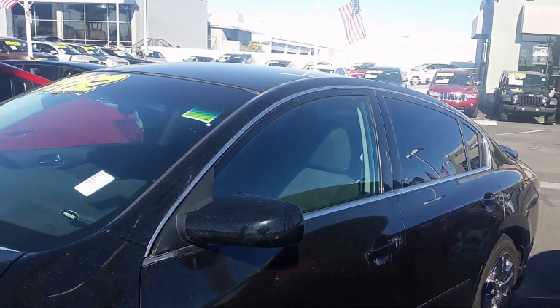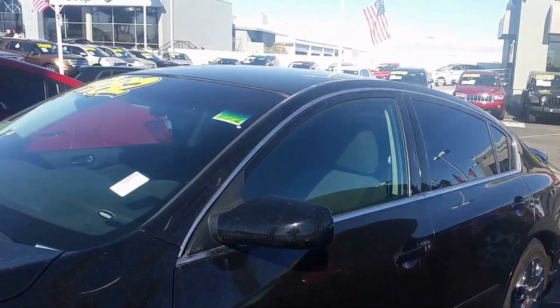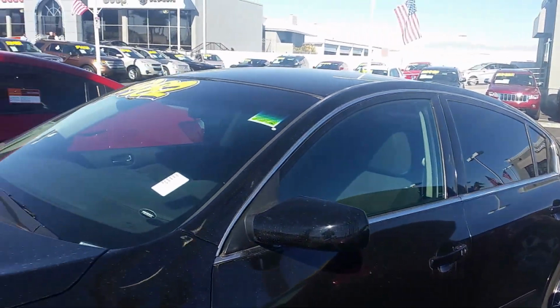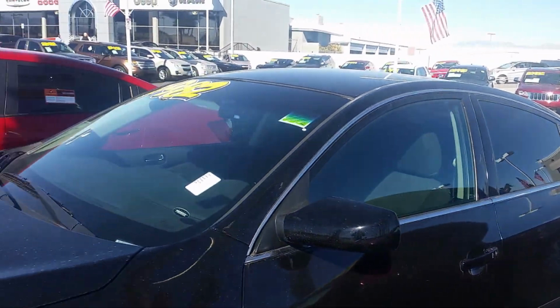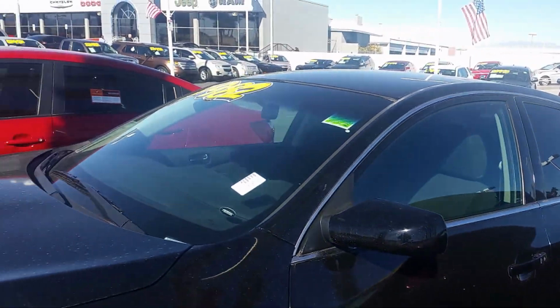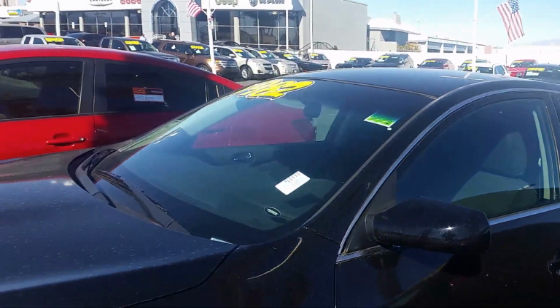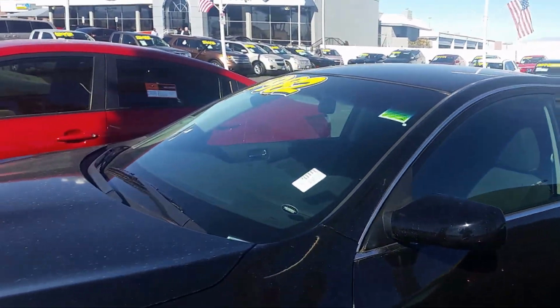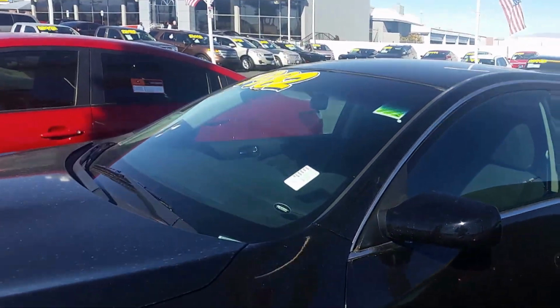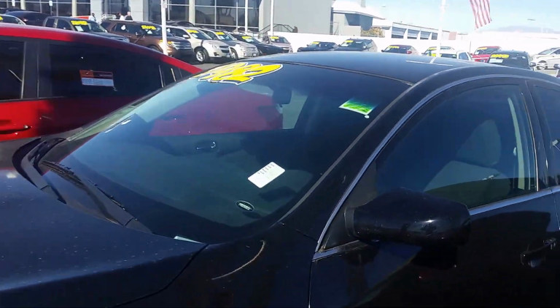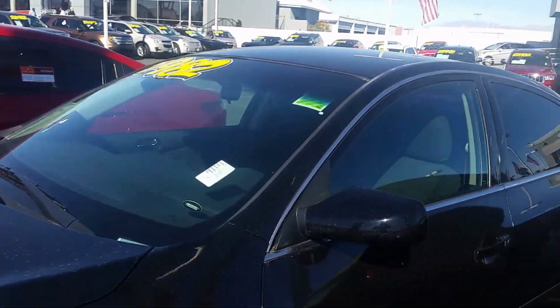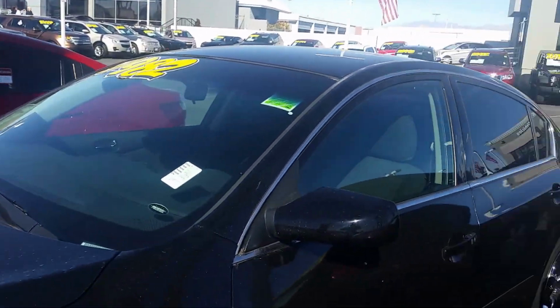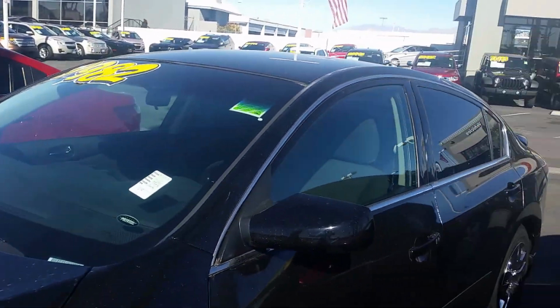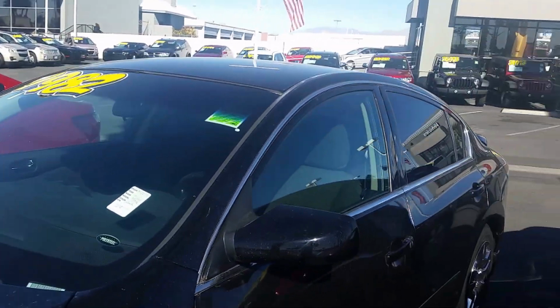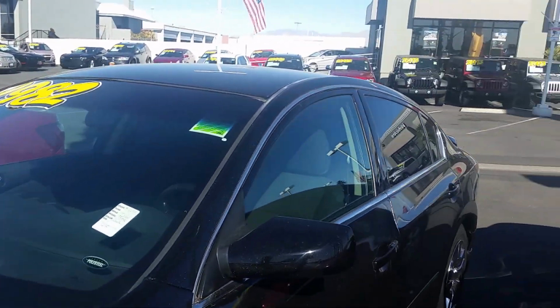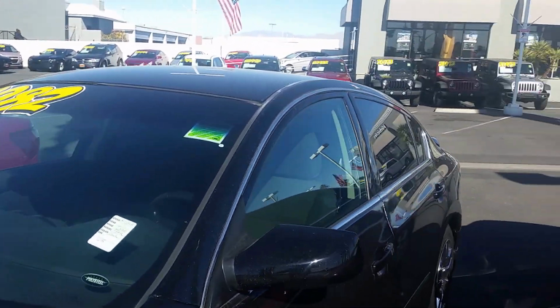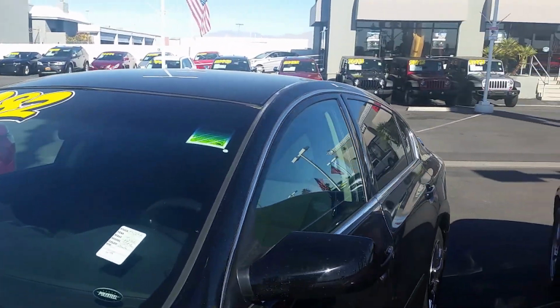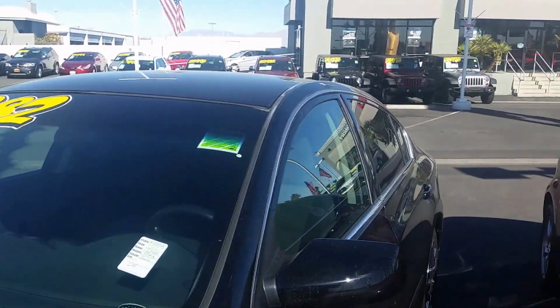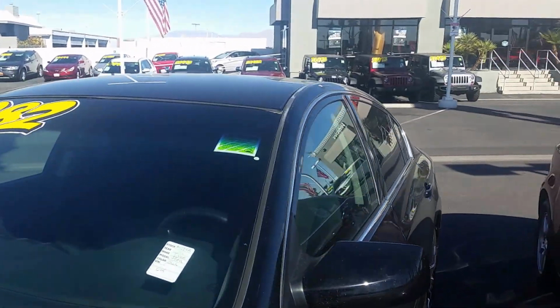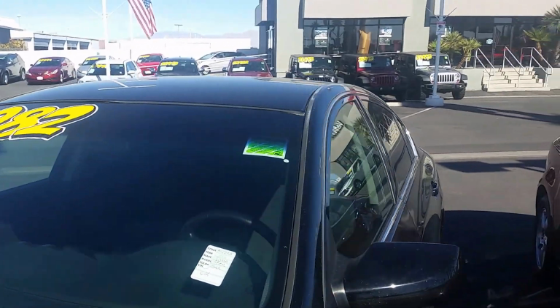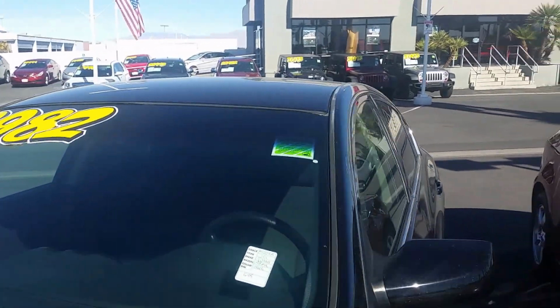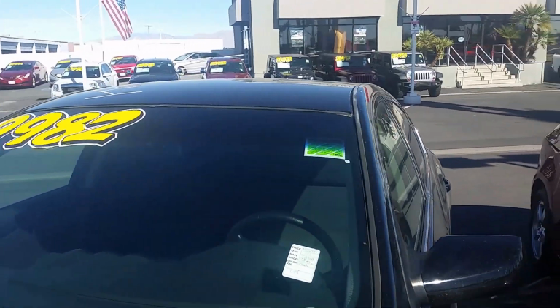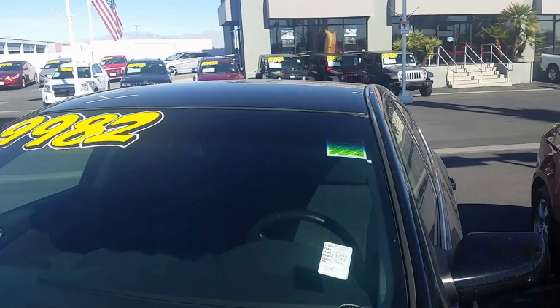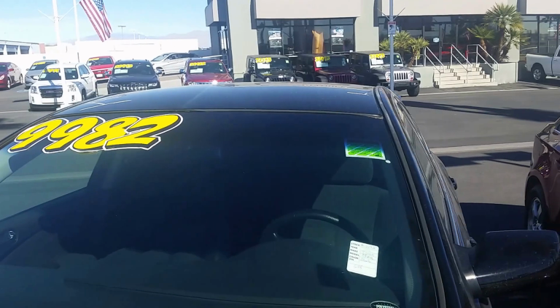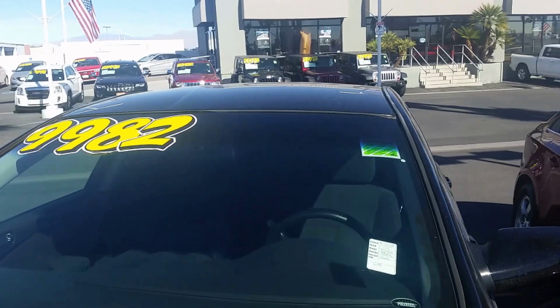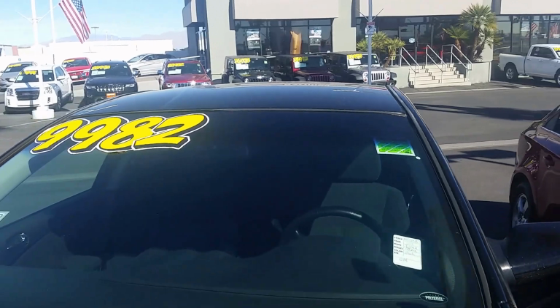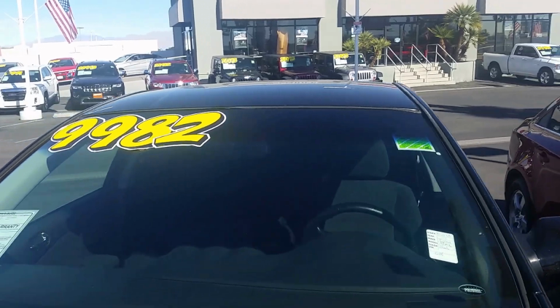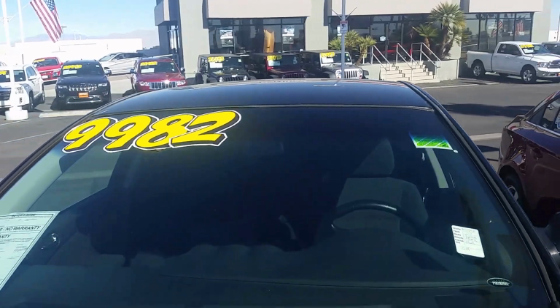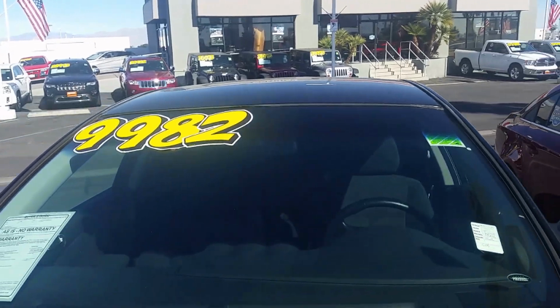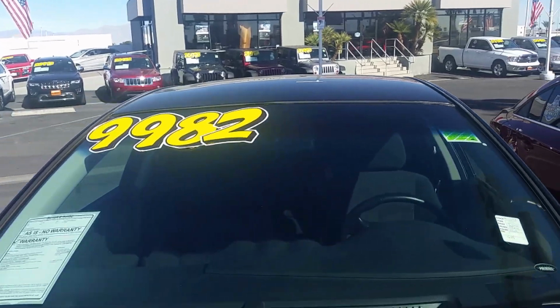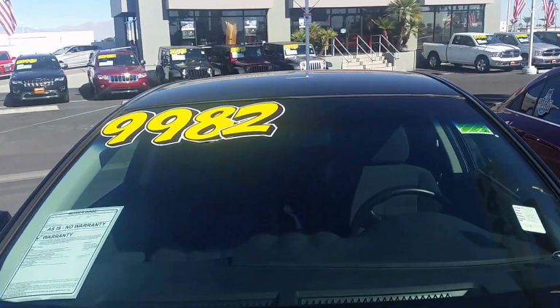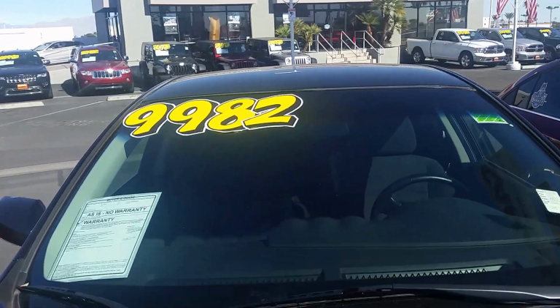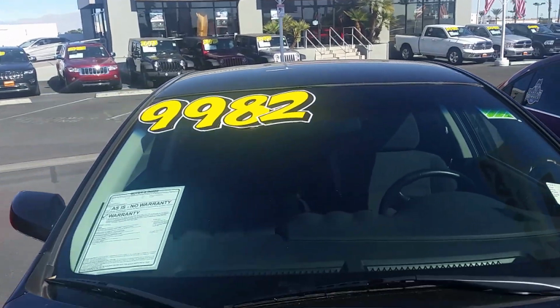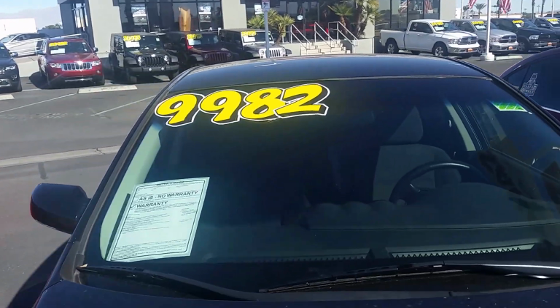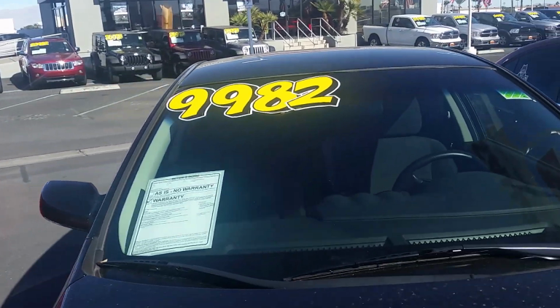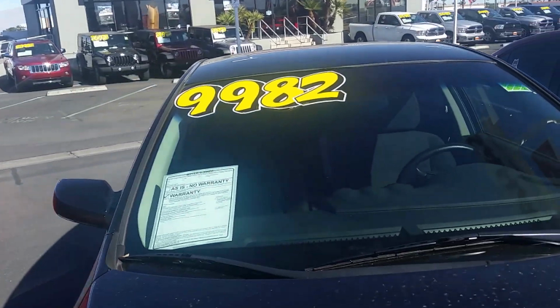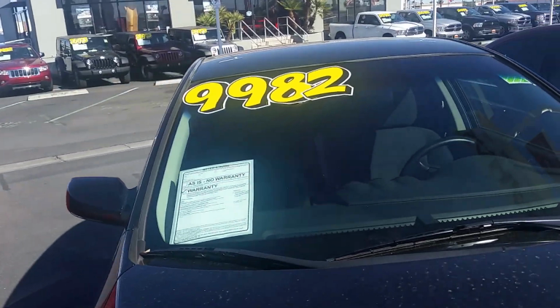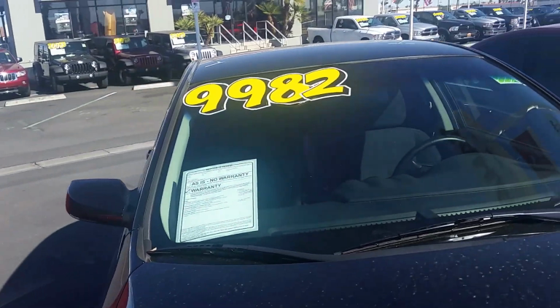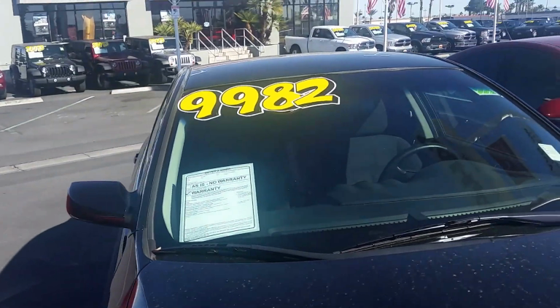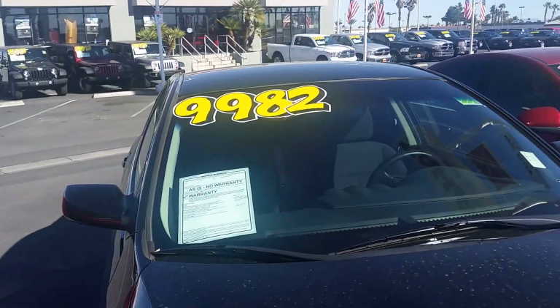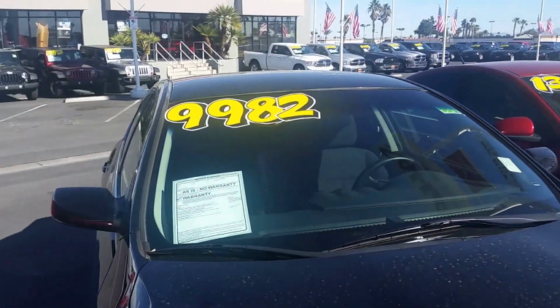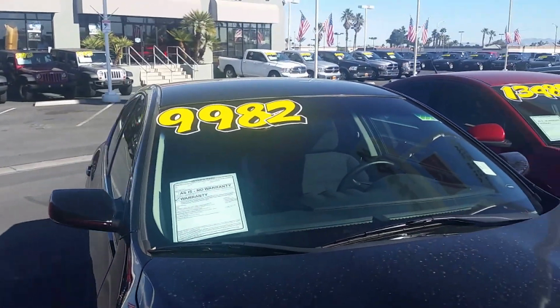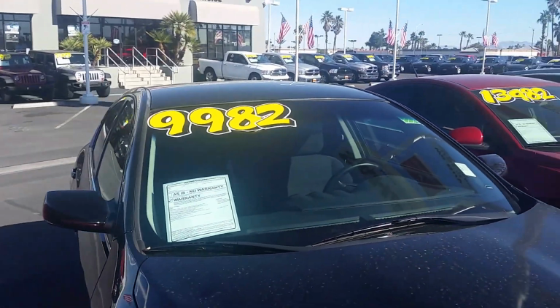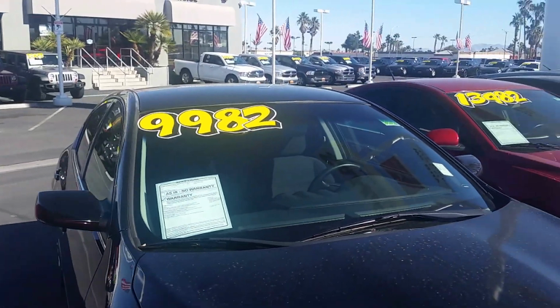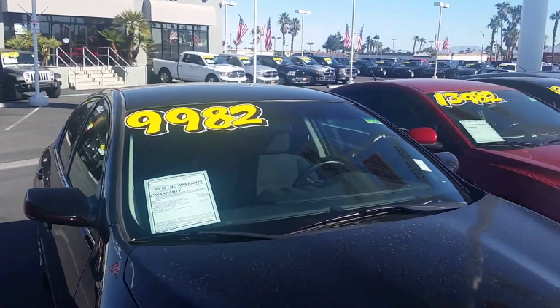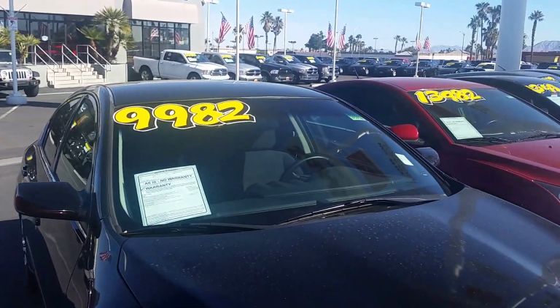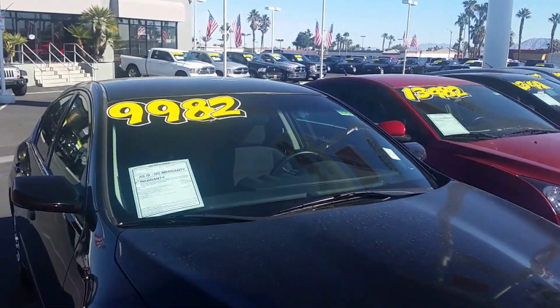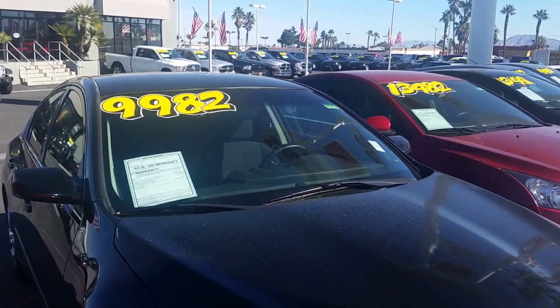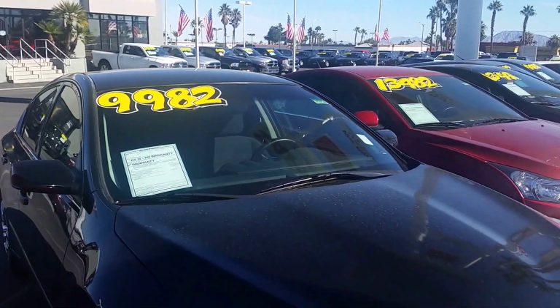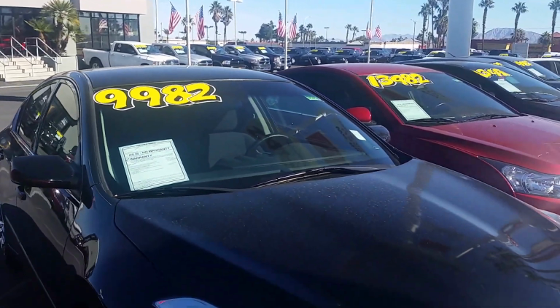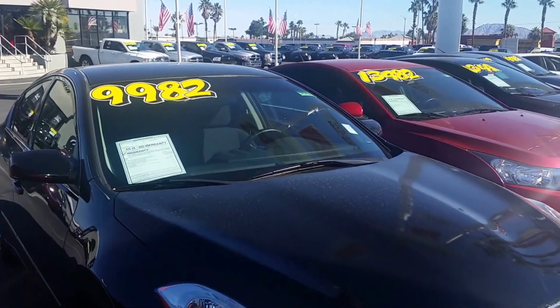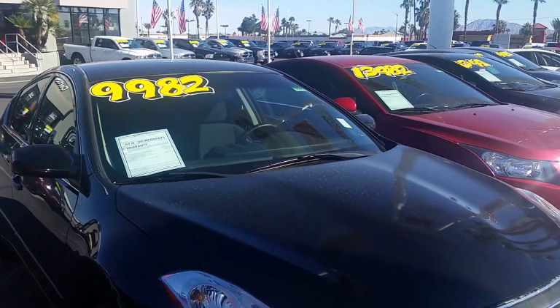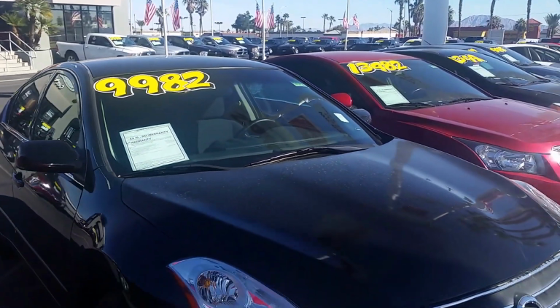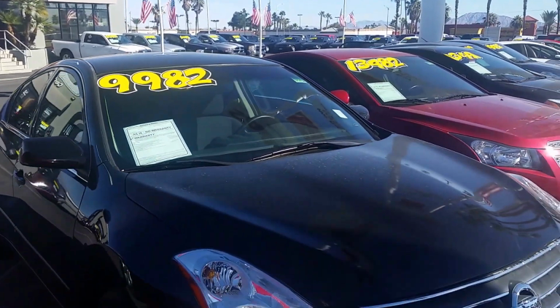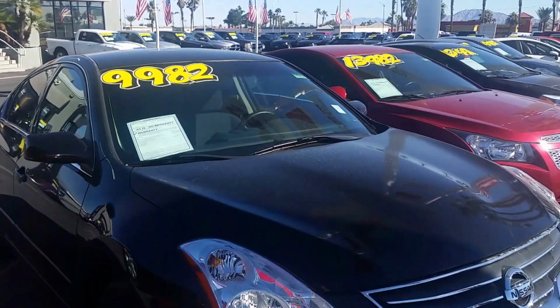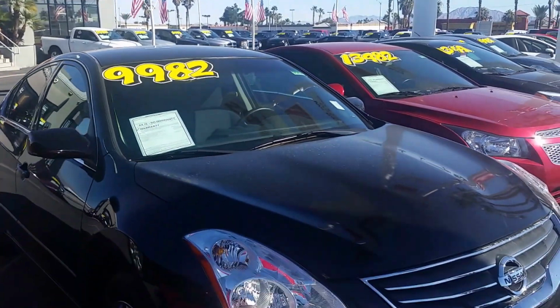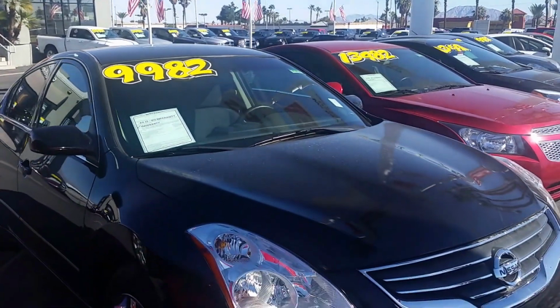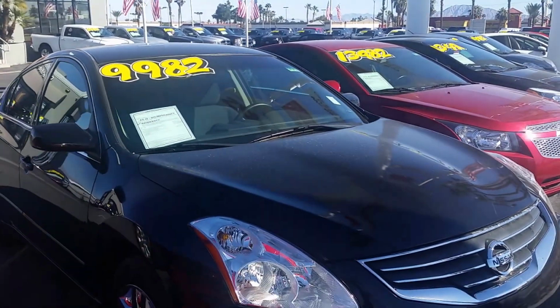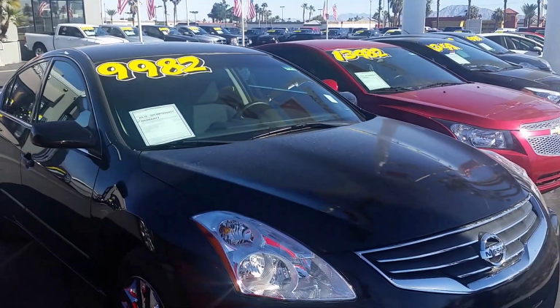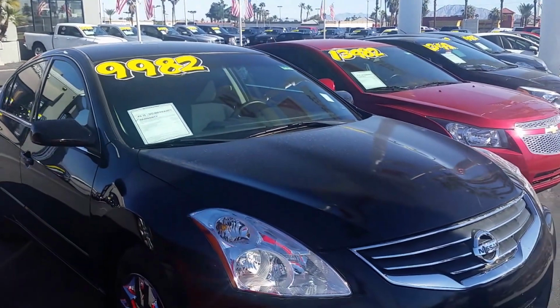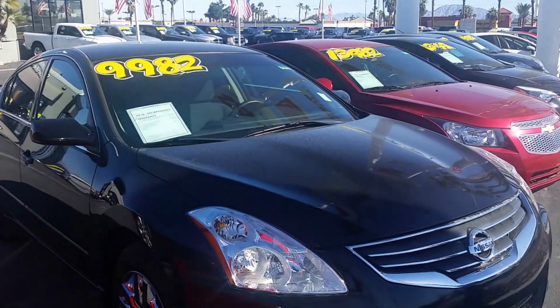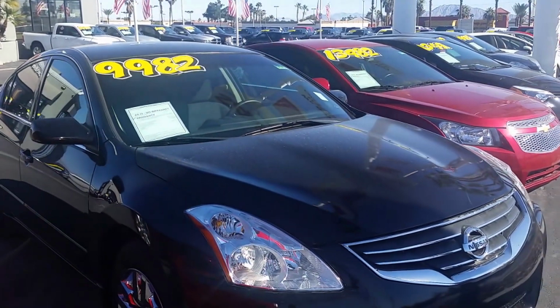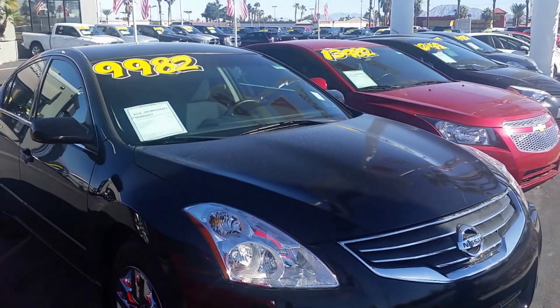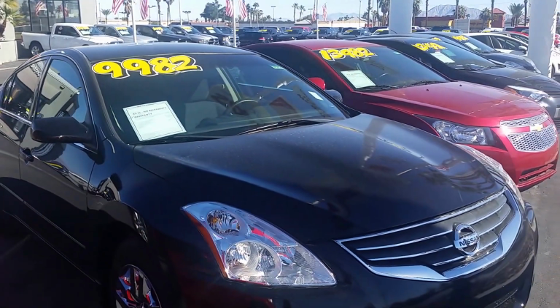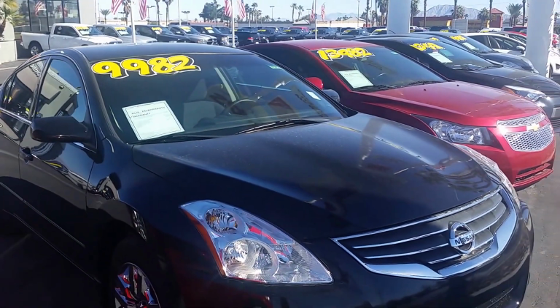It is kind of dirty, it does need a bath. Let me know and I'll be more than happy to show you this vehicle again.